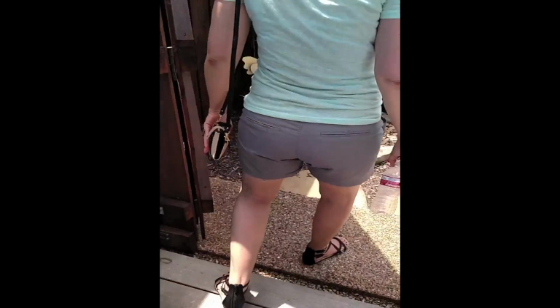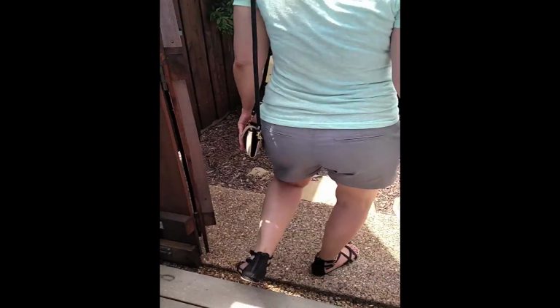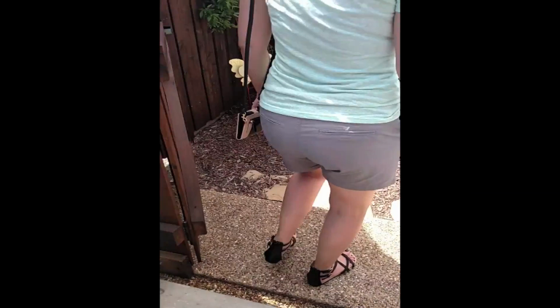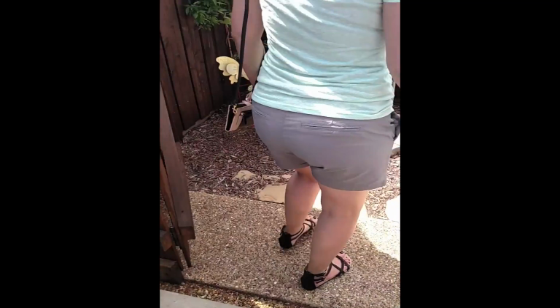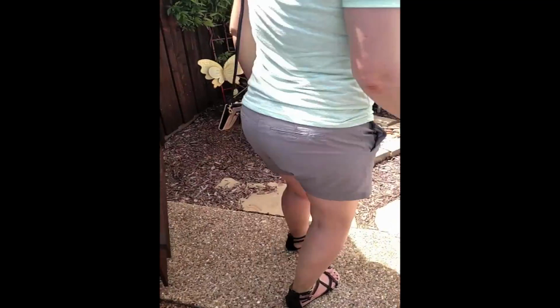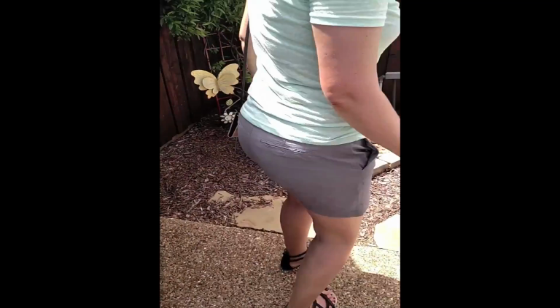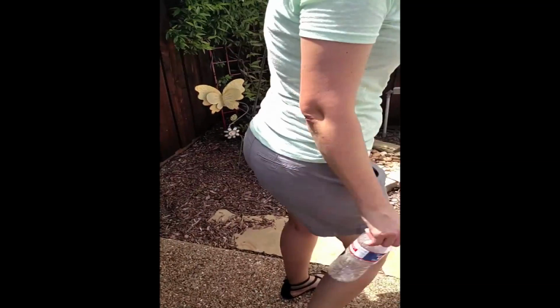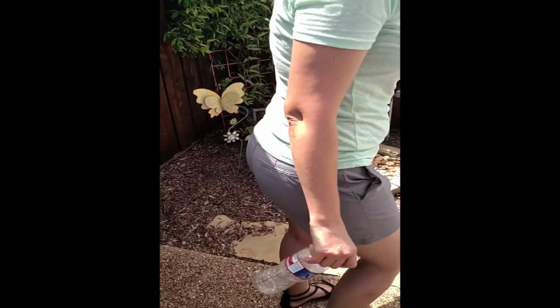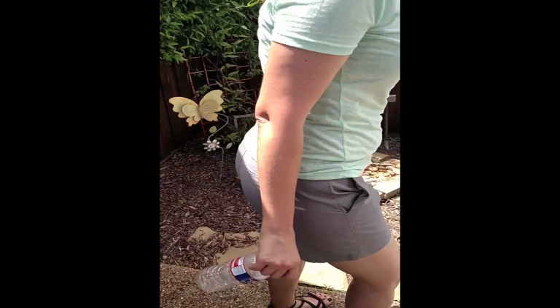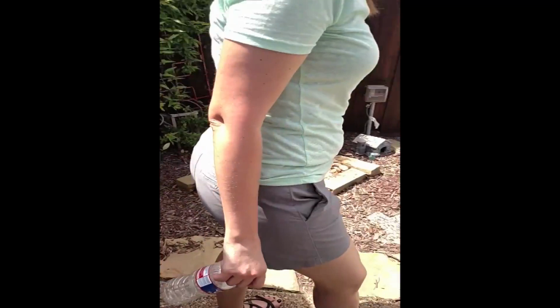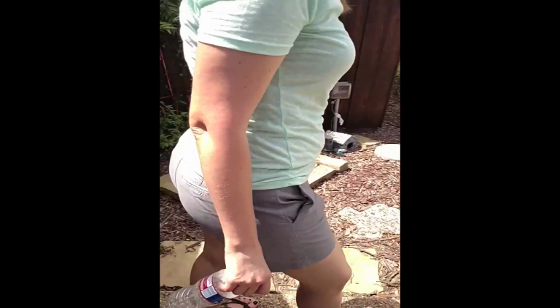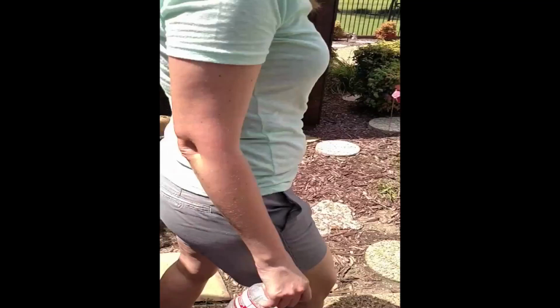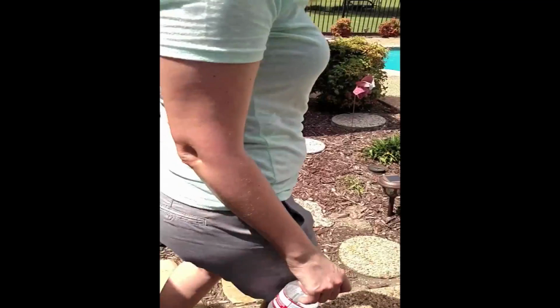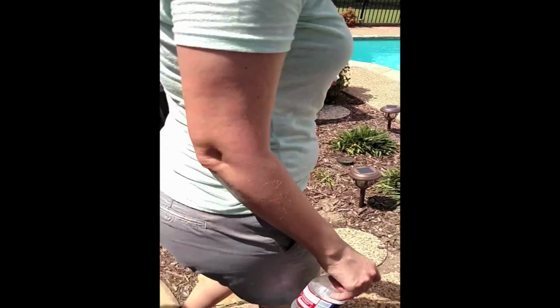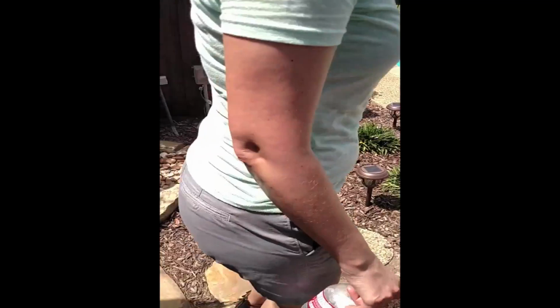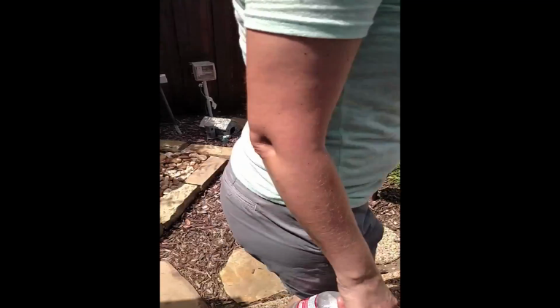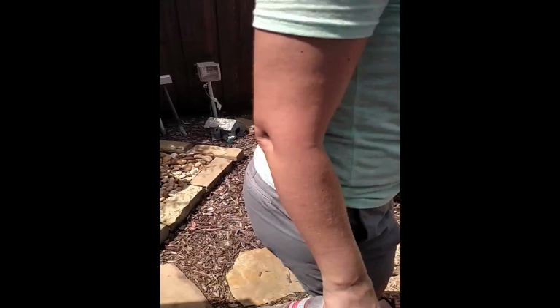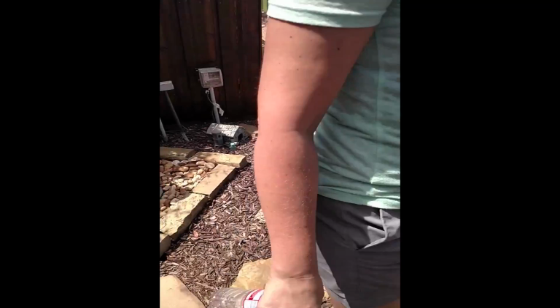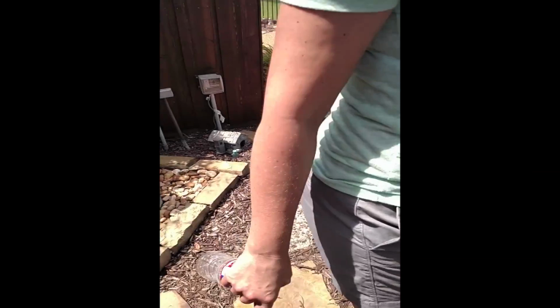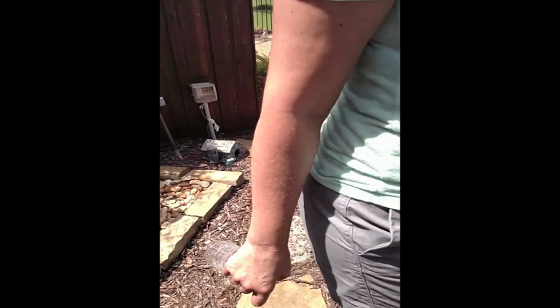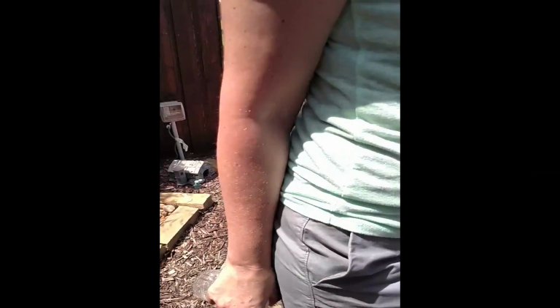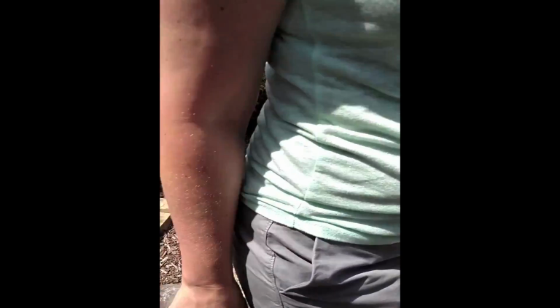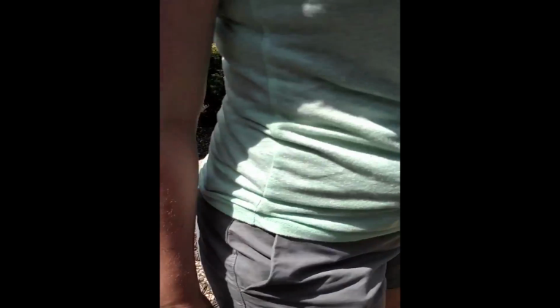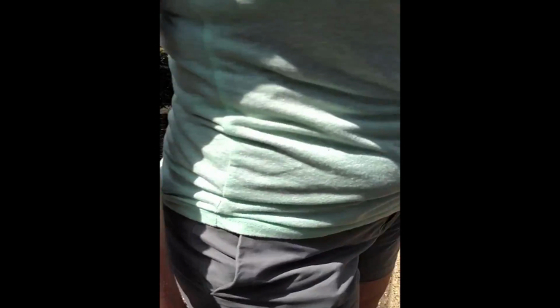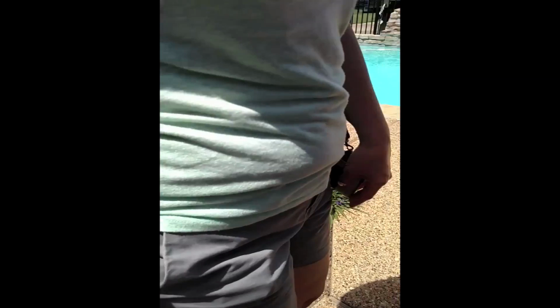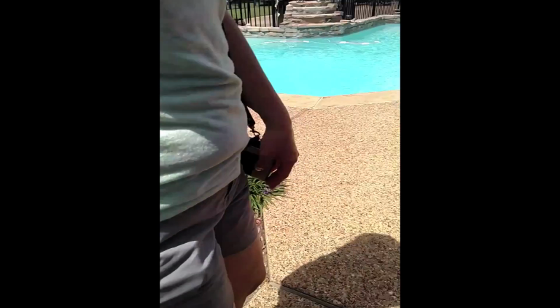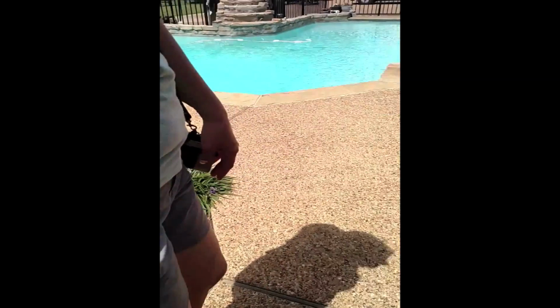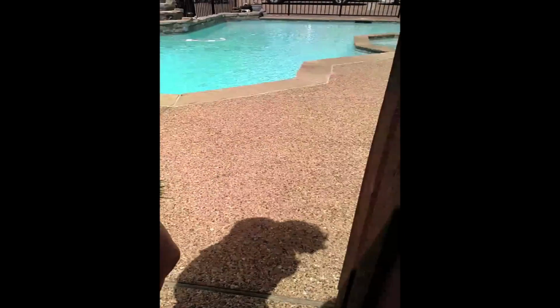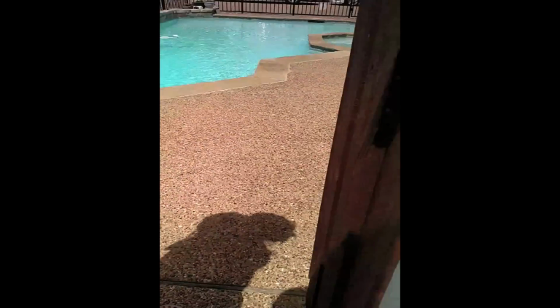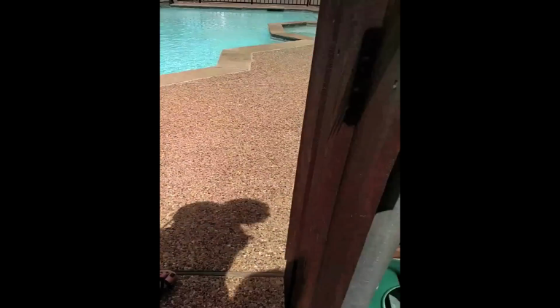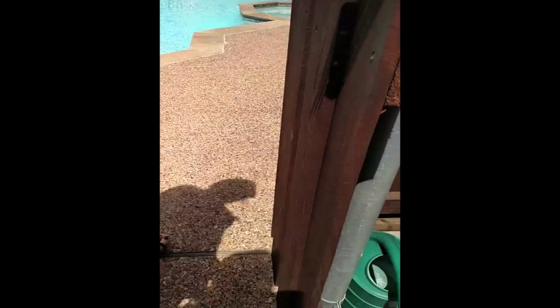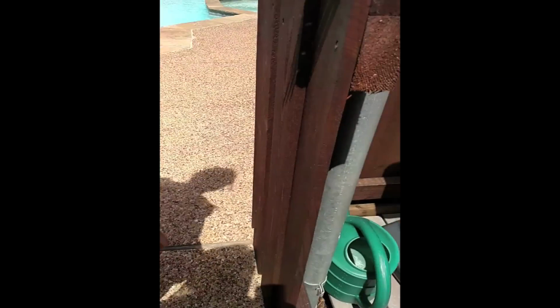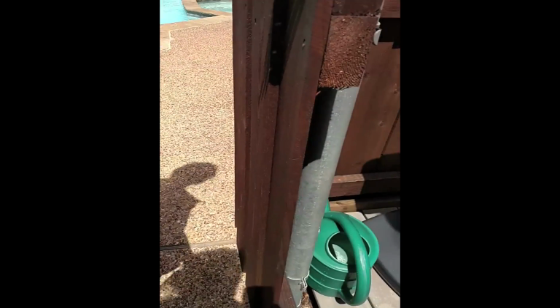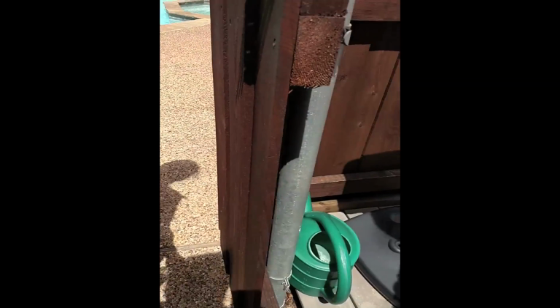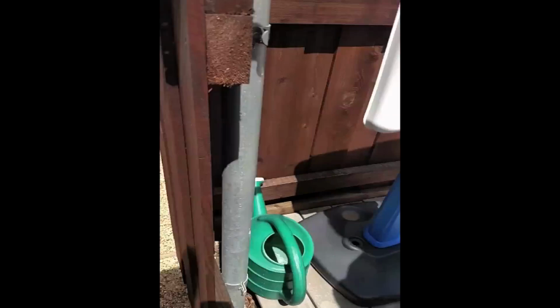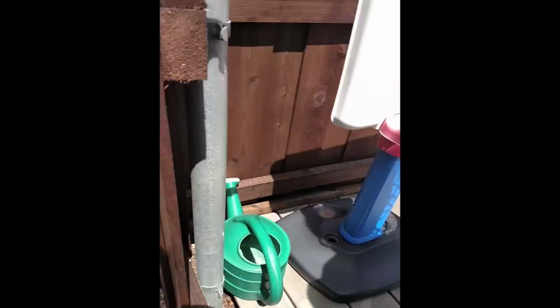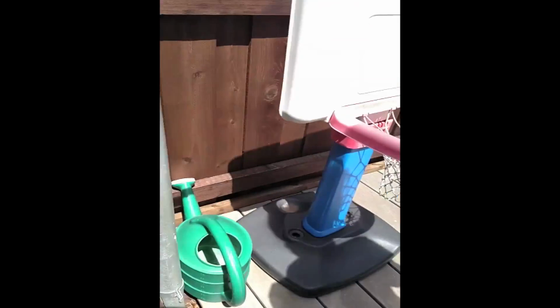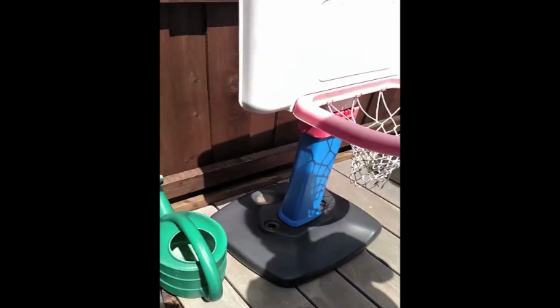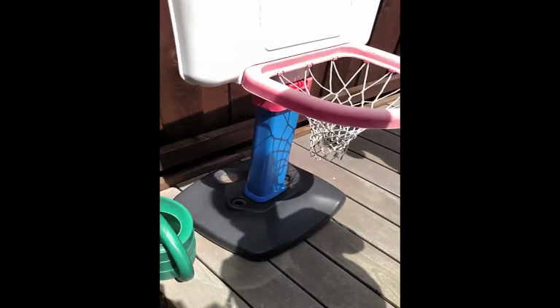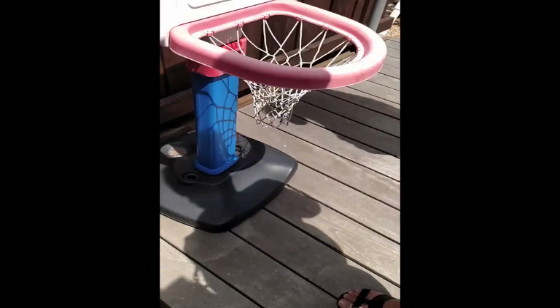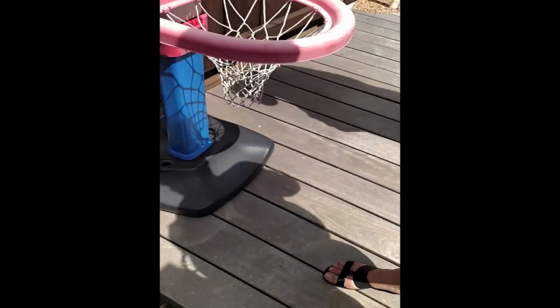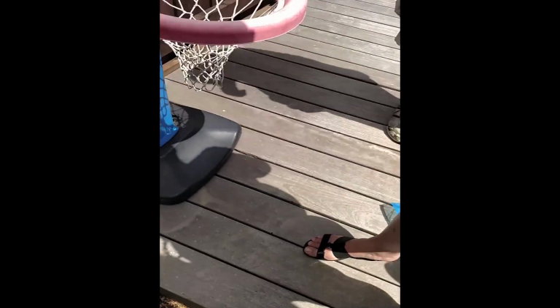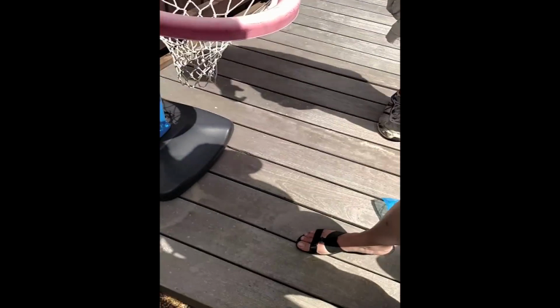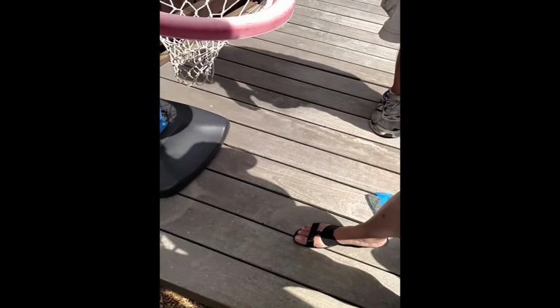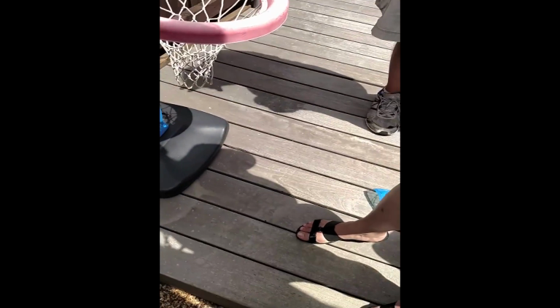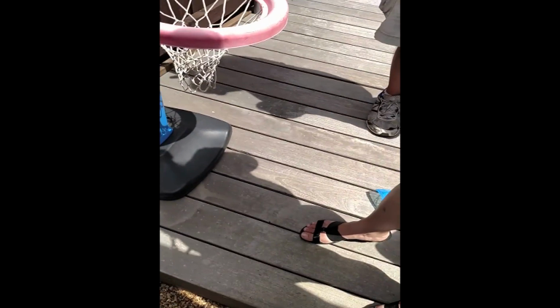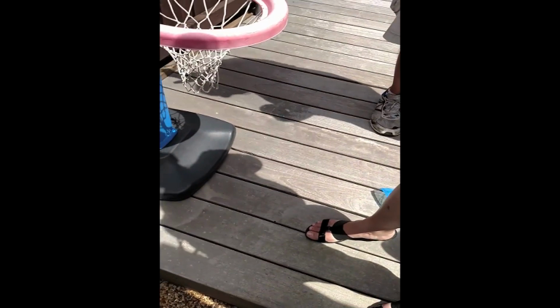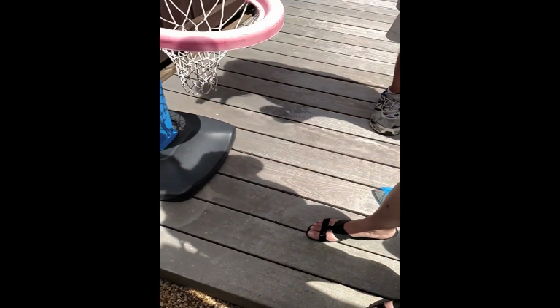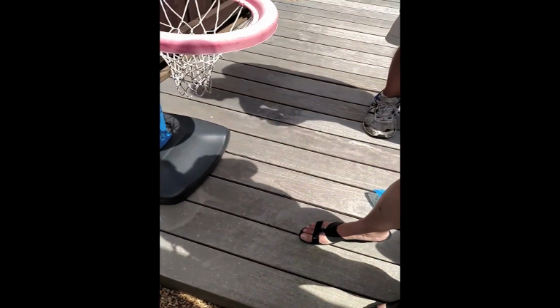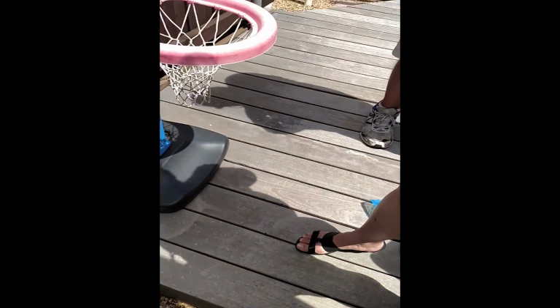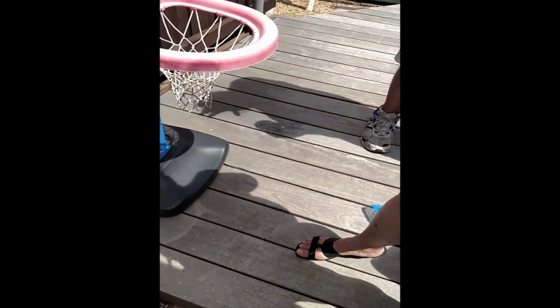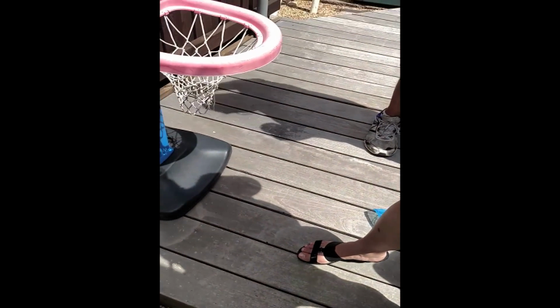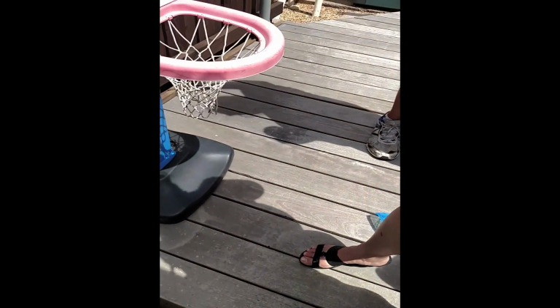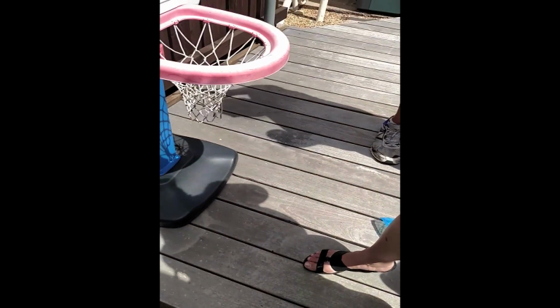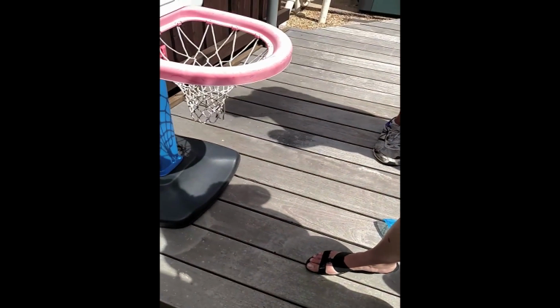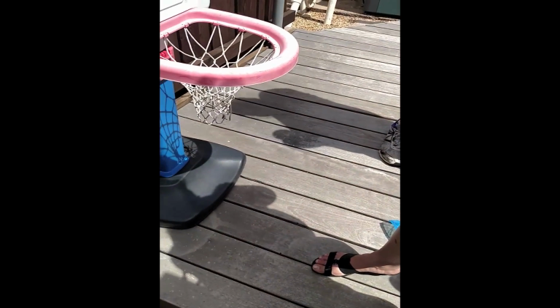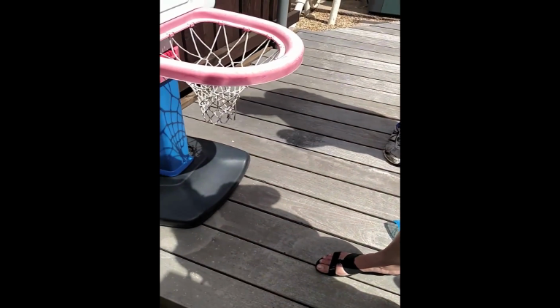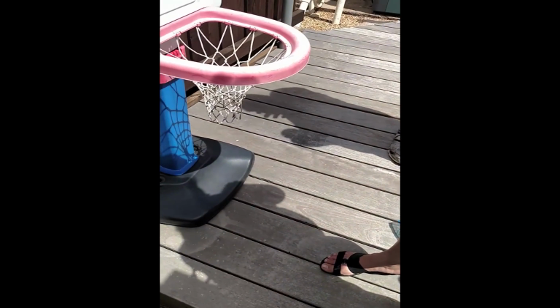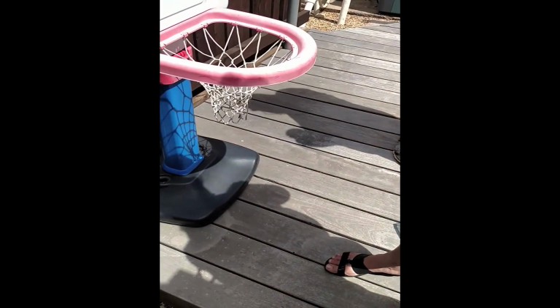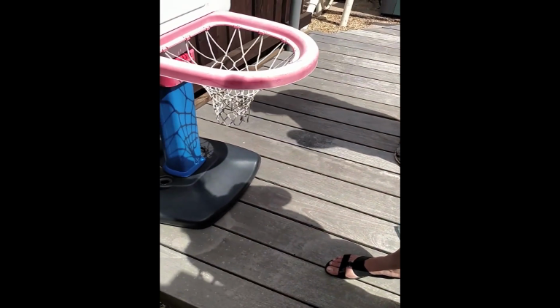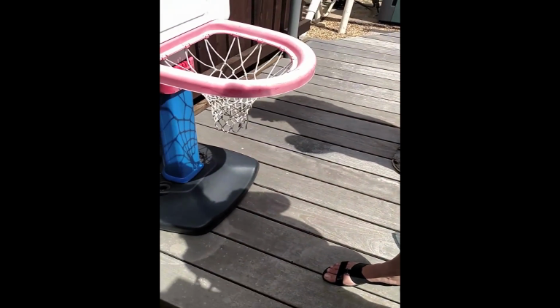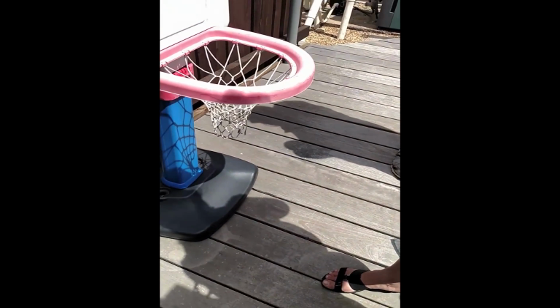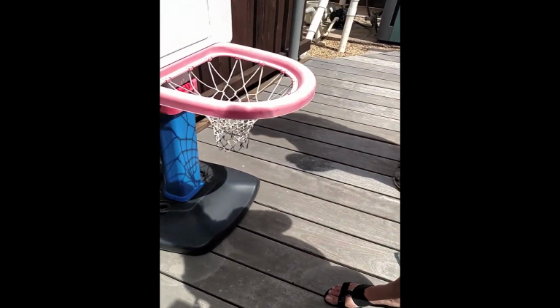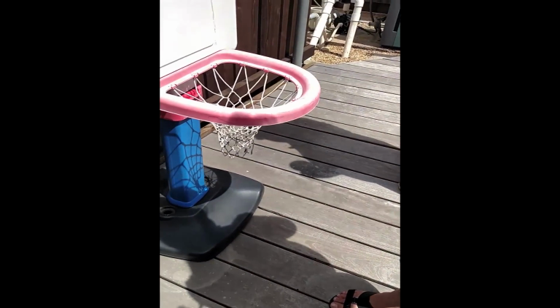This decking is artificial wood — it's not real wood. You can stain it; it's just been a while since I've stained it.